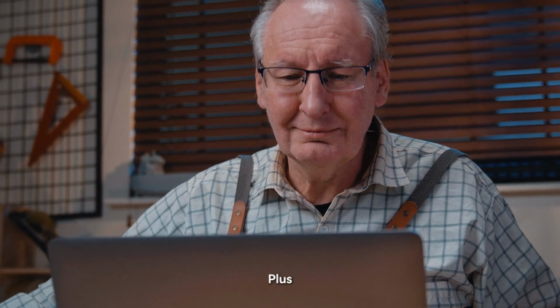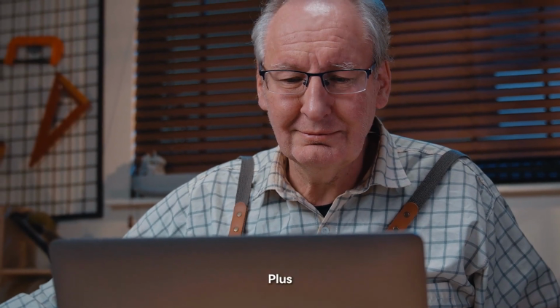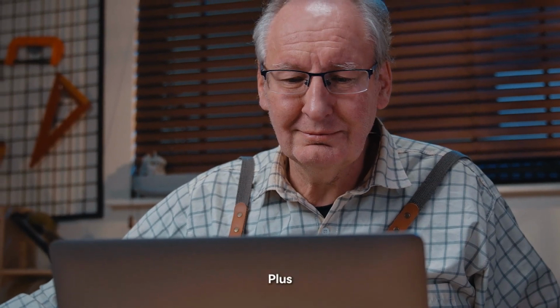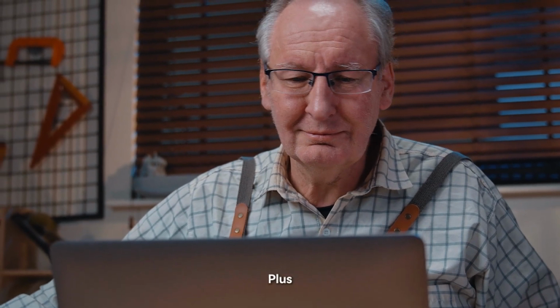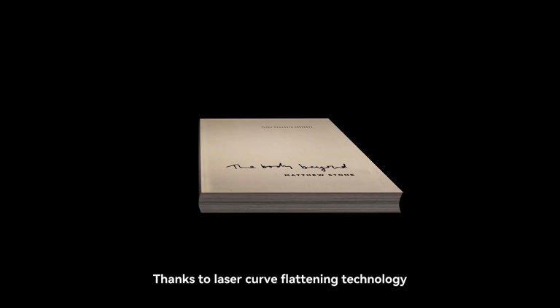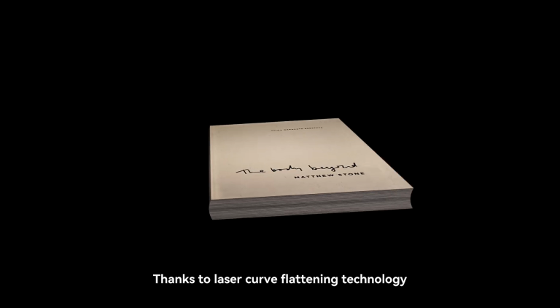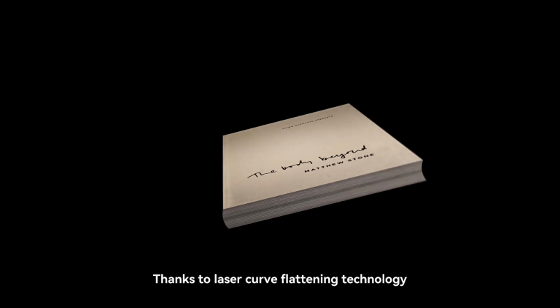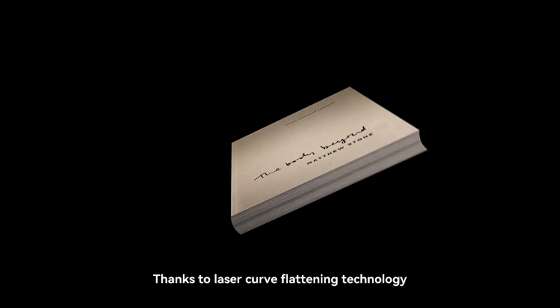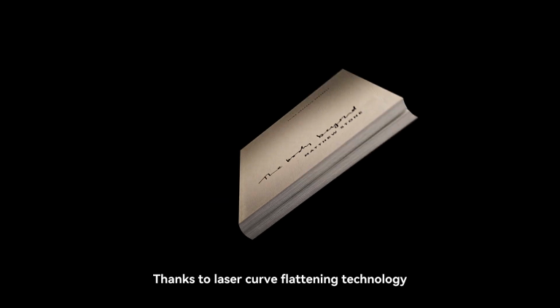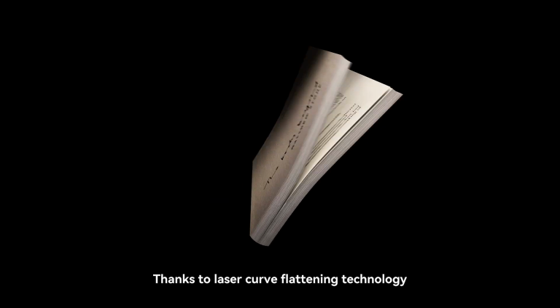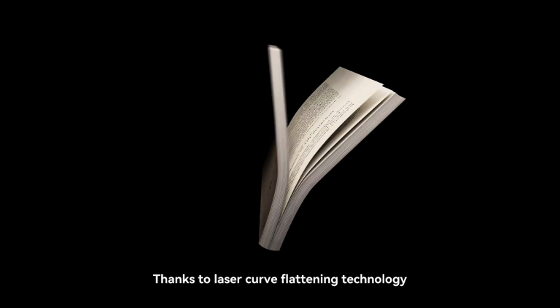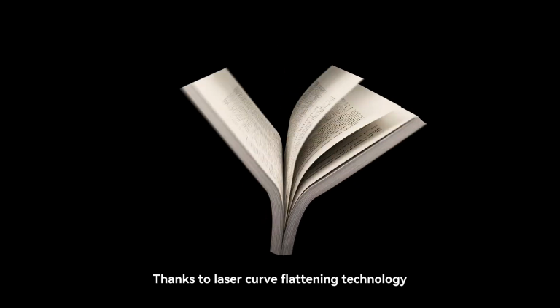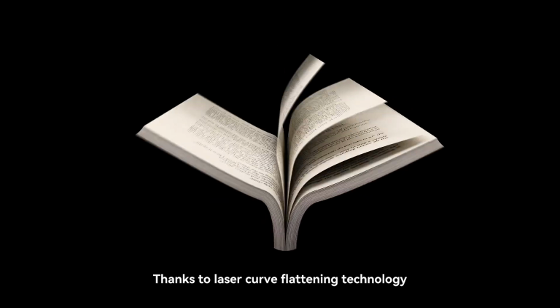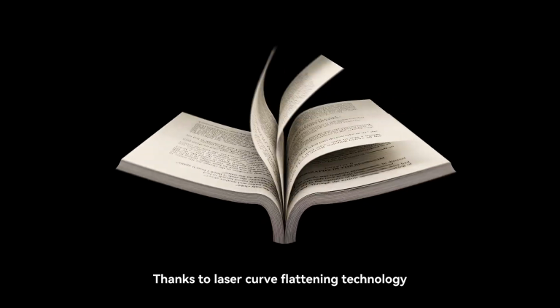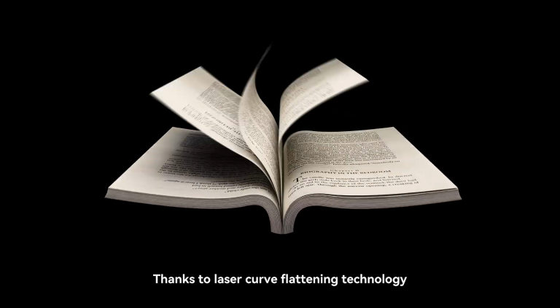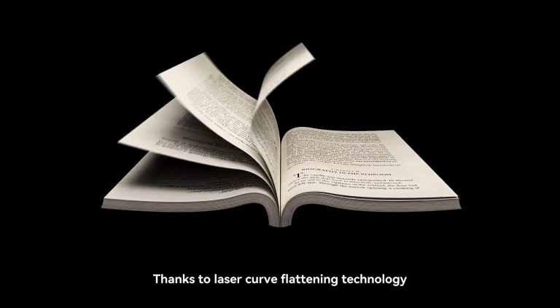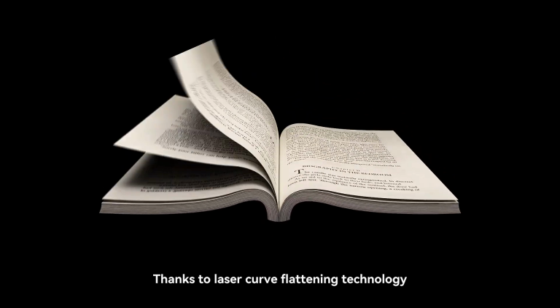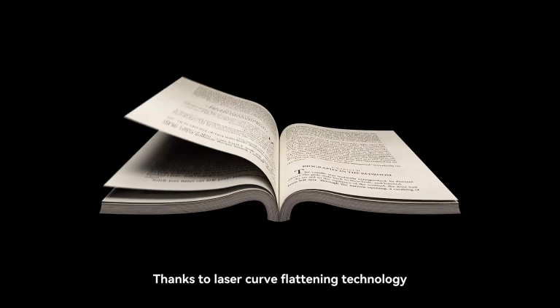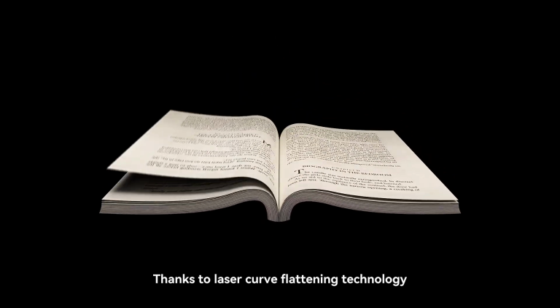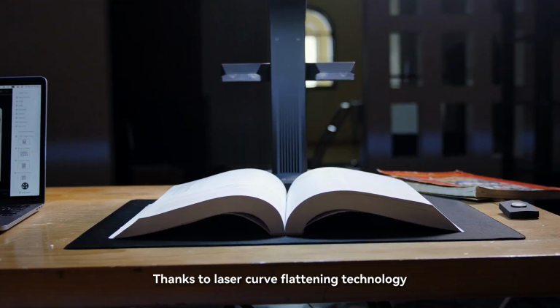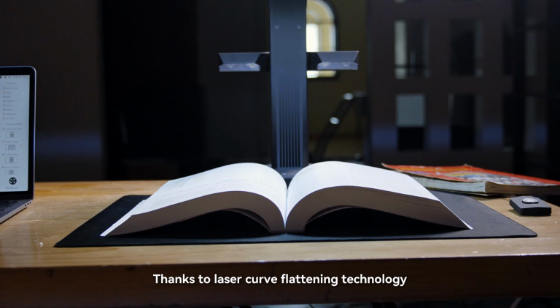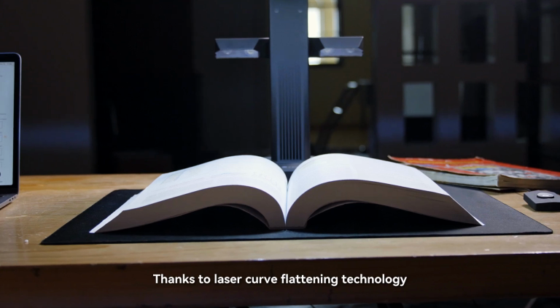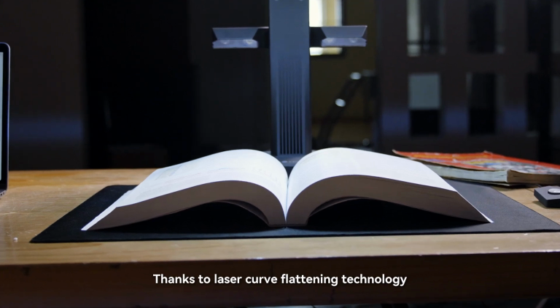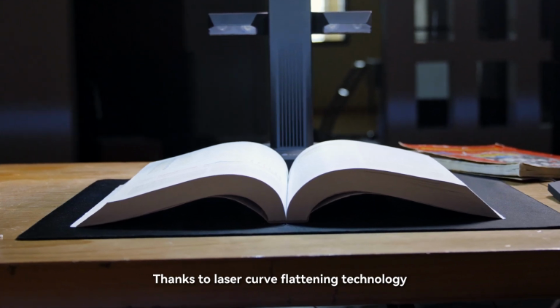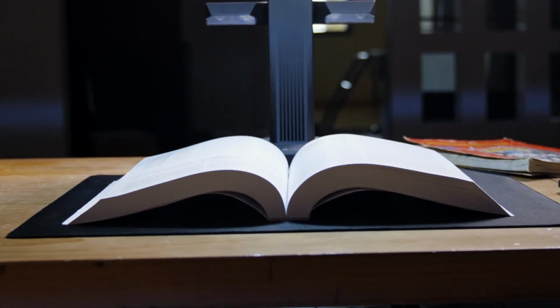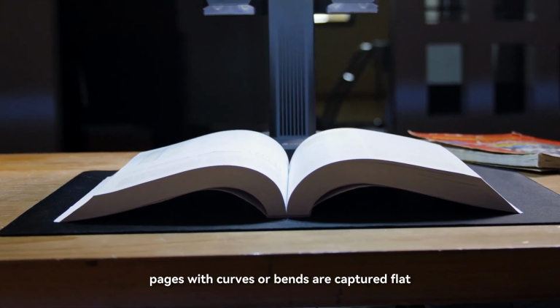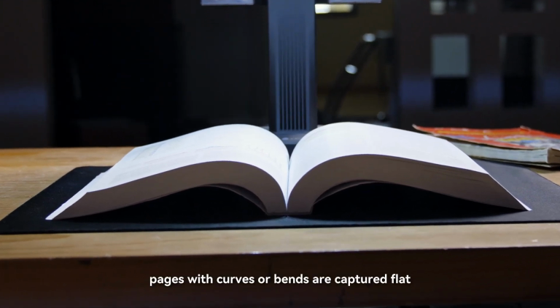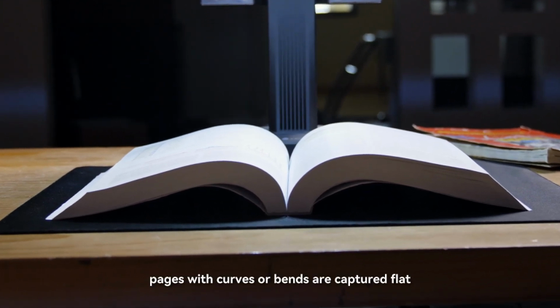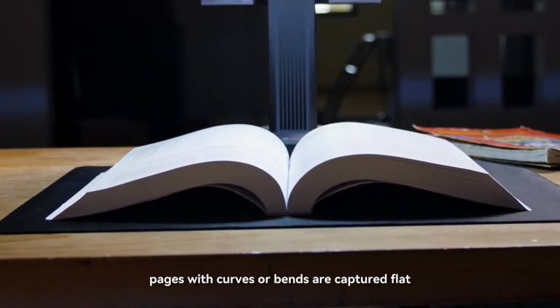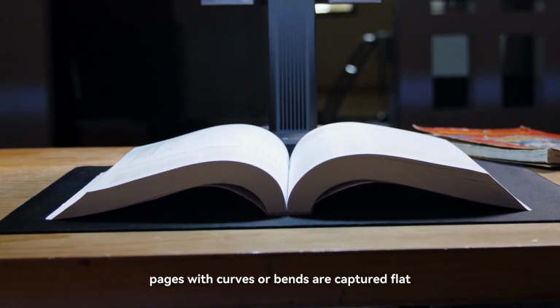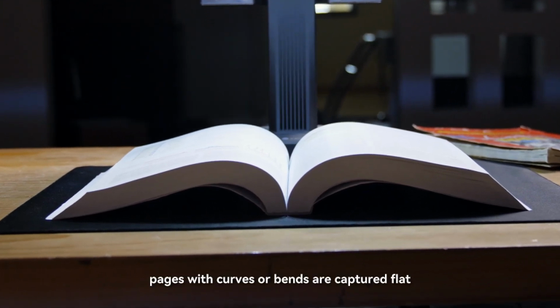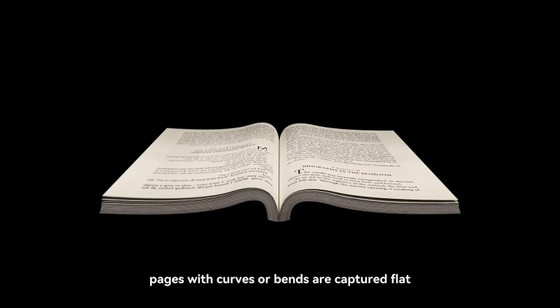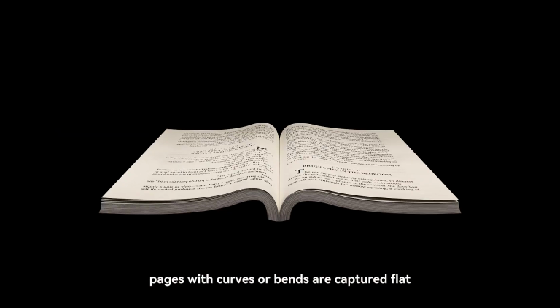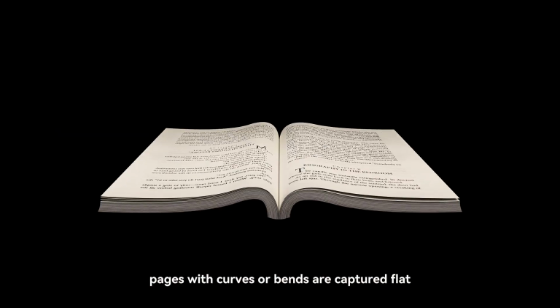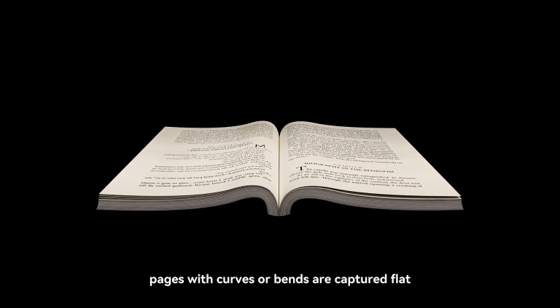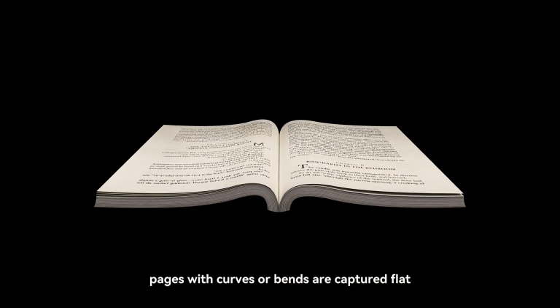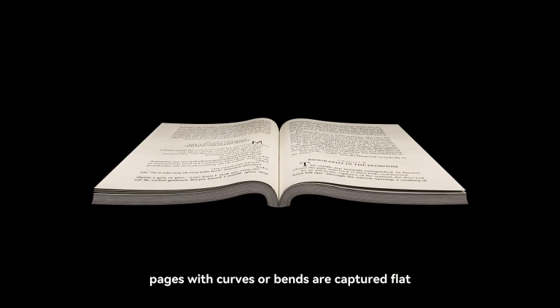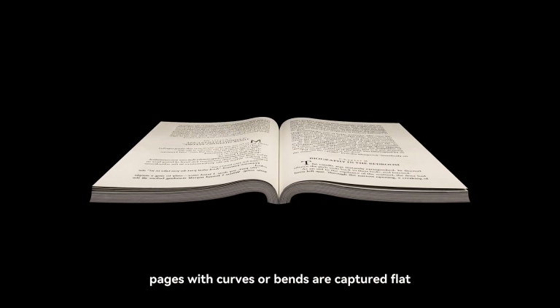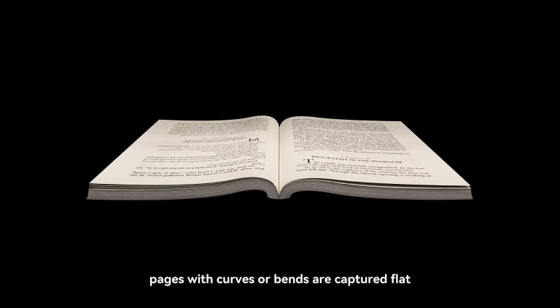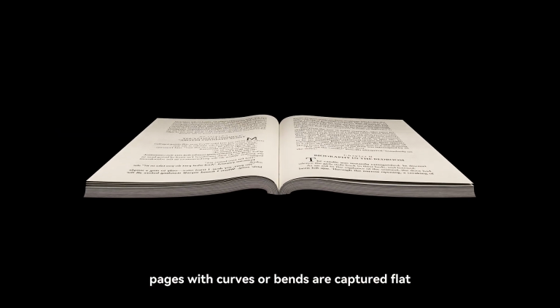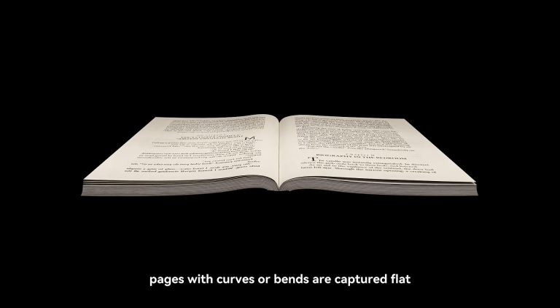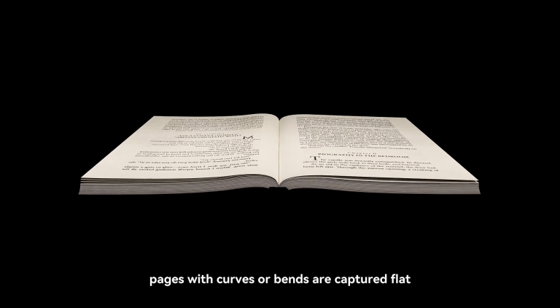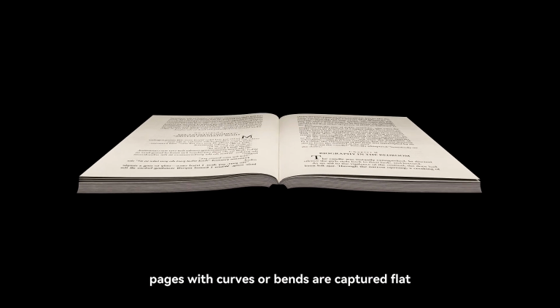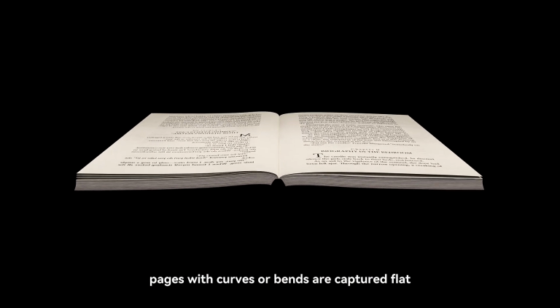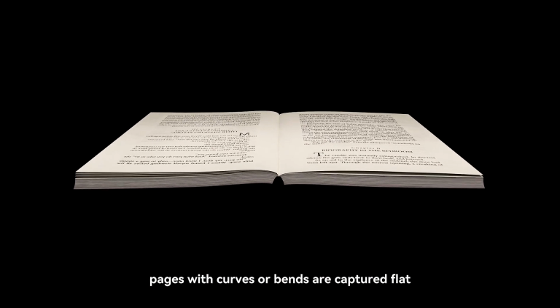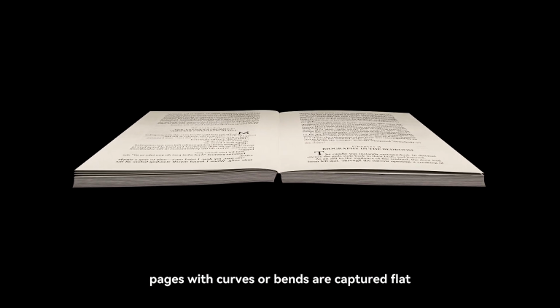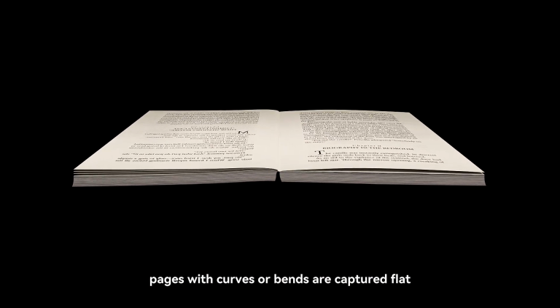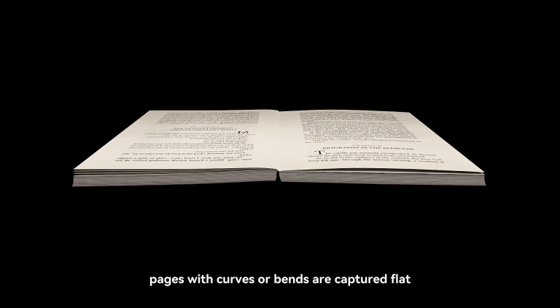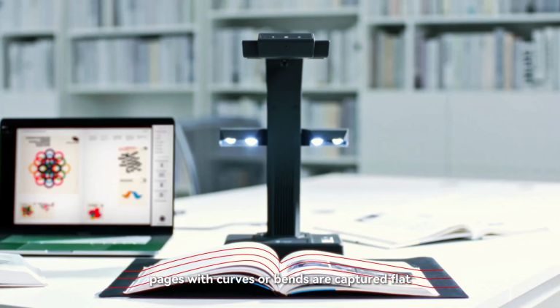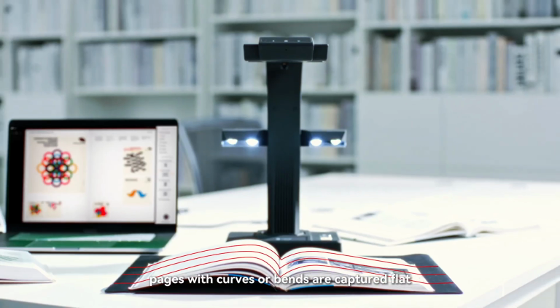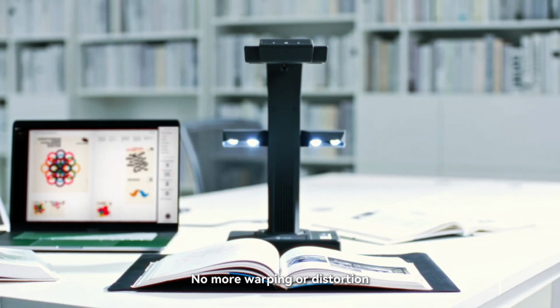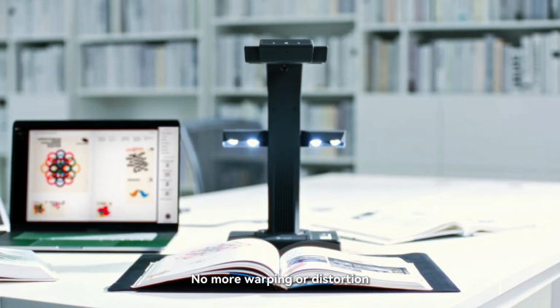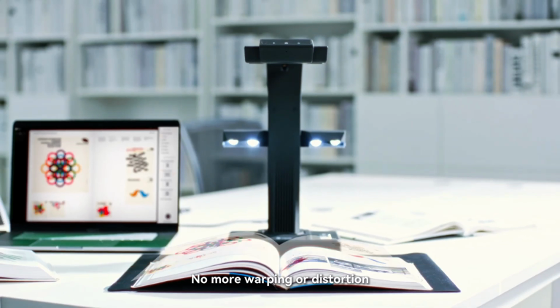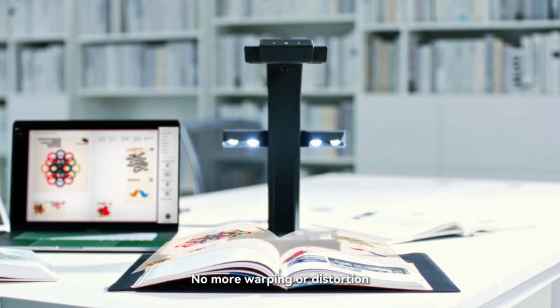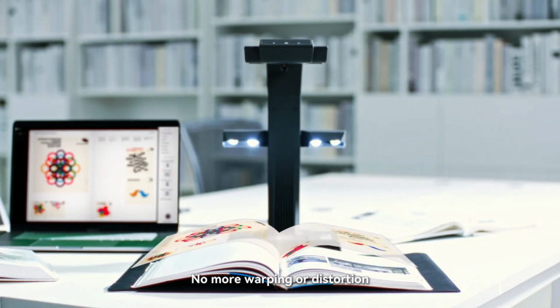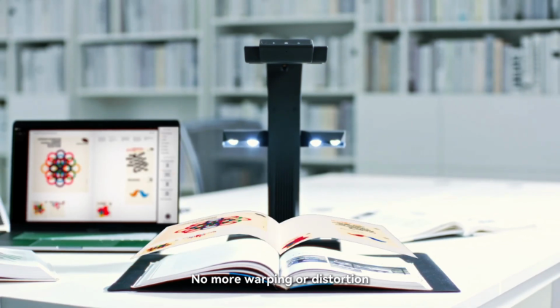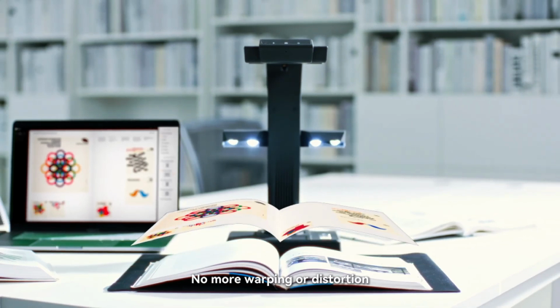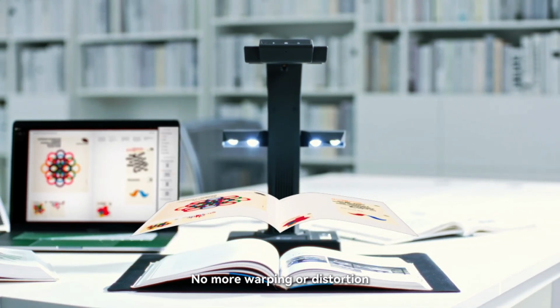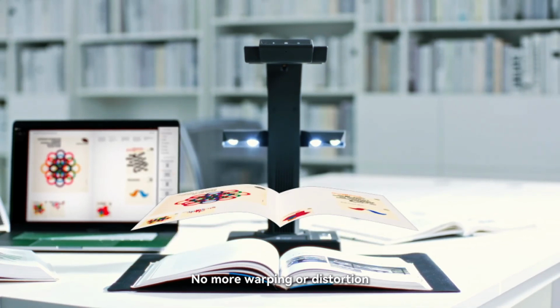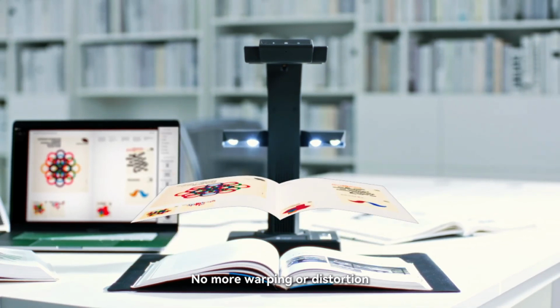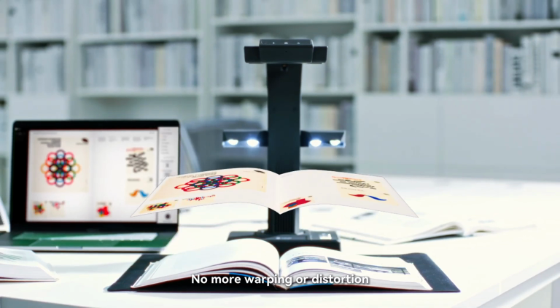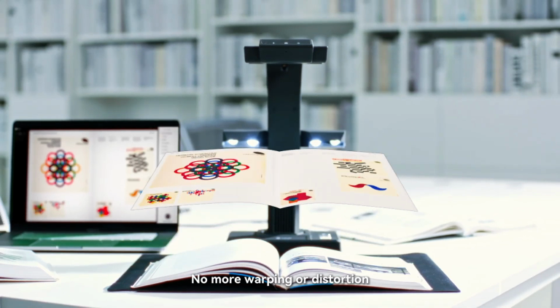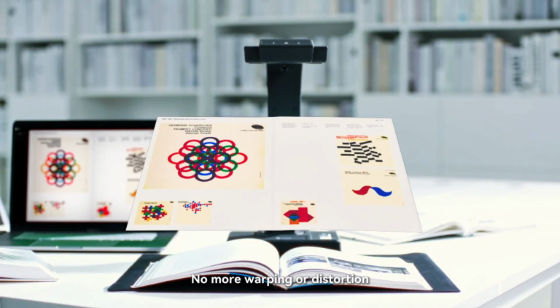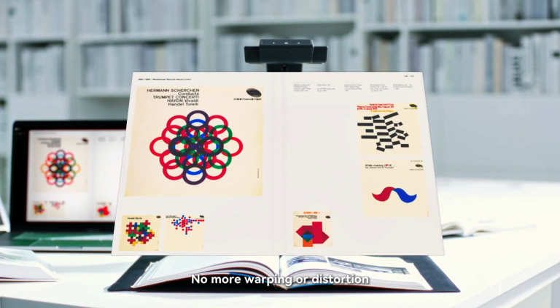Plus, thanks to laser curve flattening technology, pages with curves or bends are captured flat. No more warping or distortion.